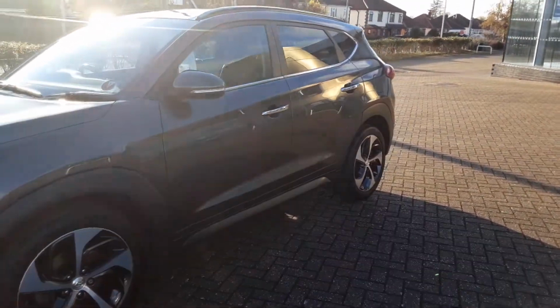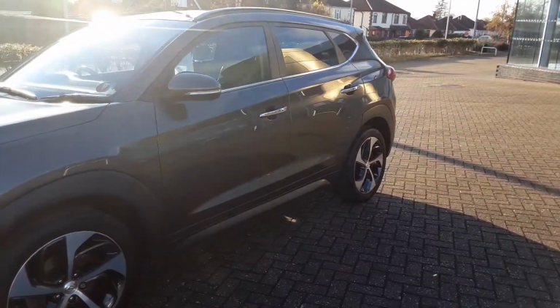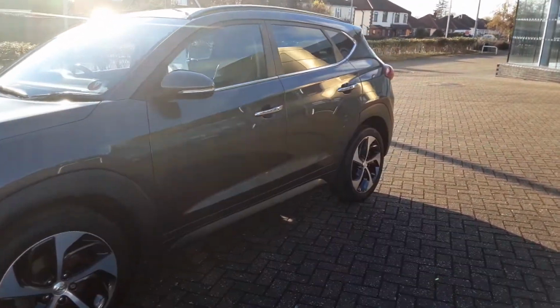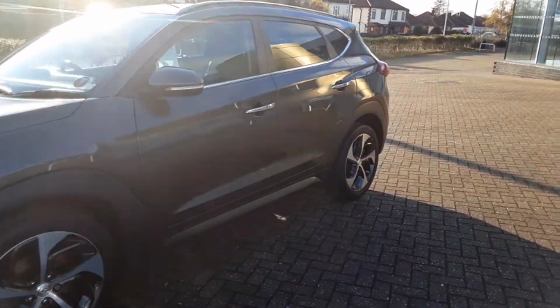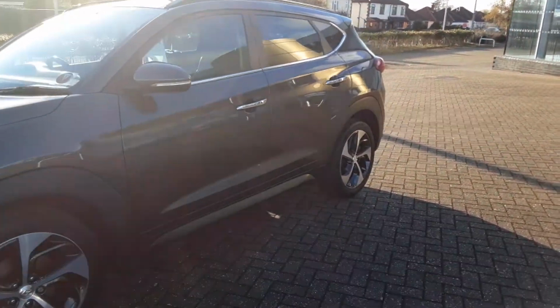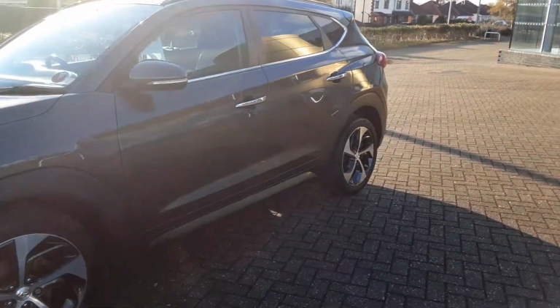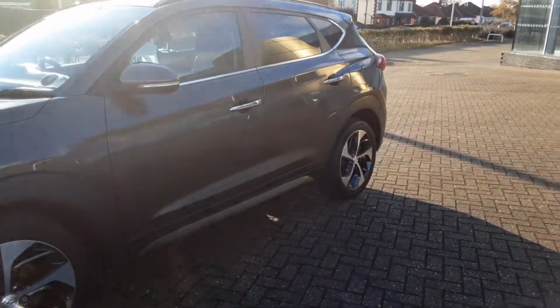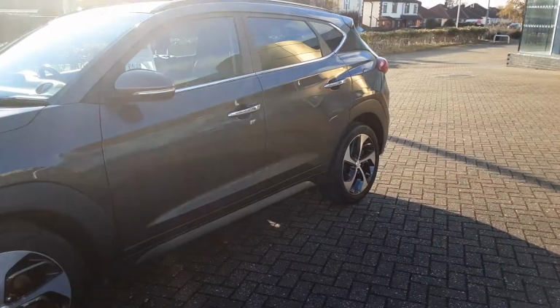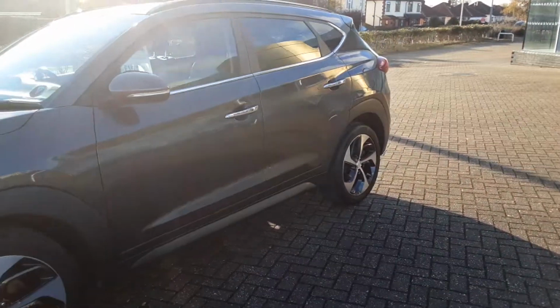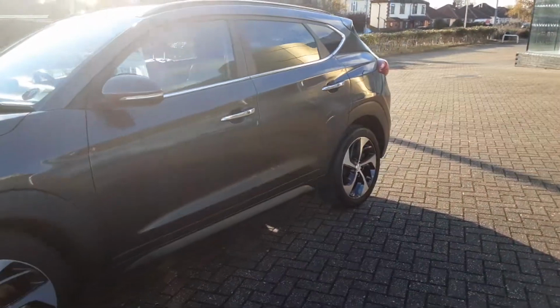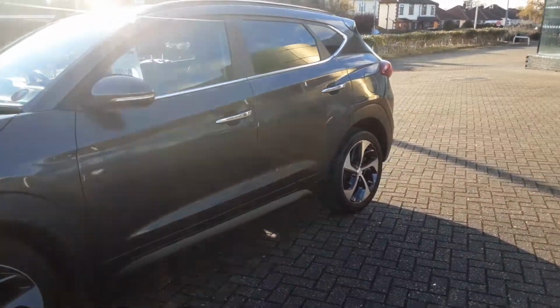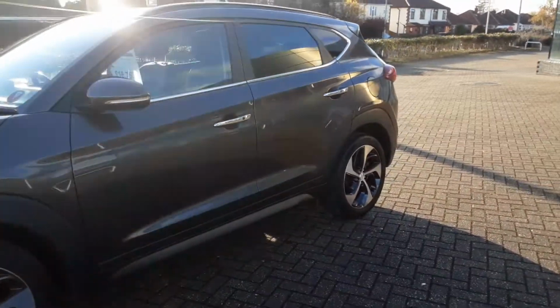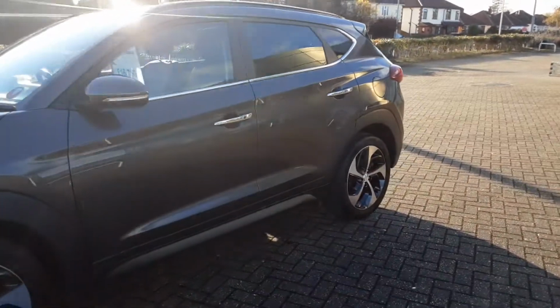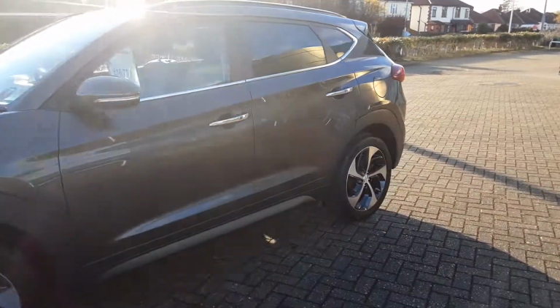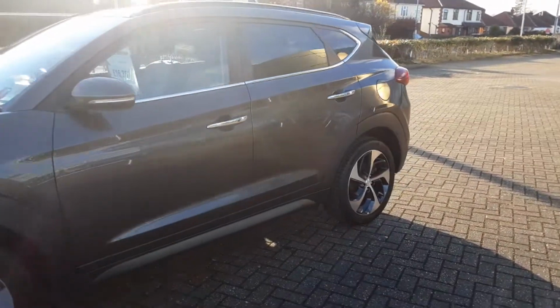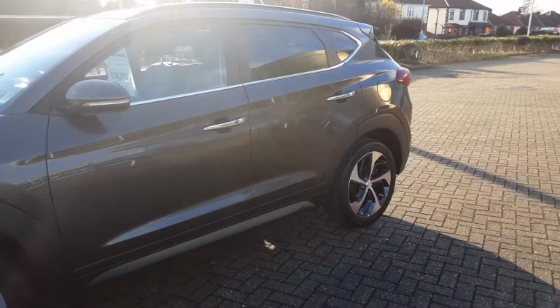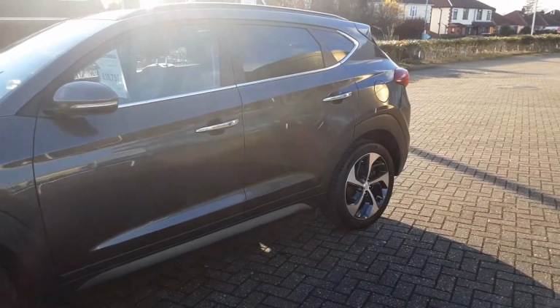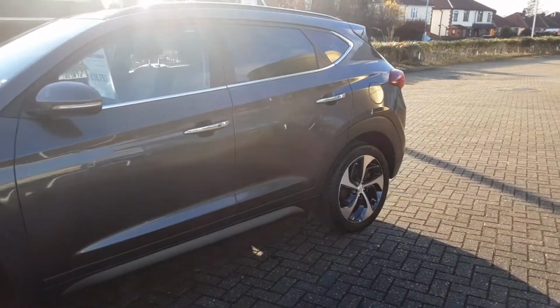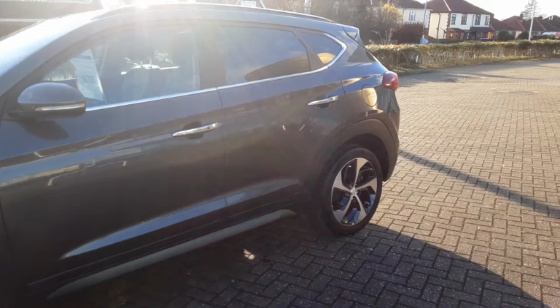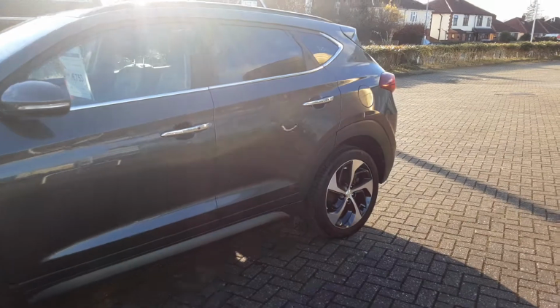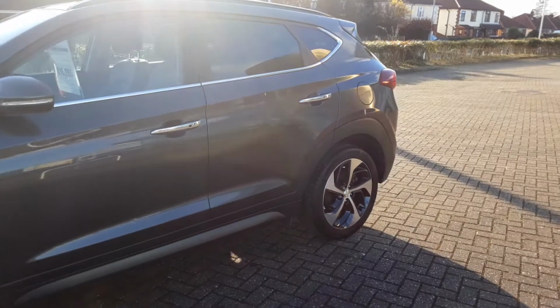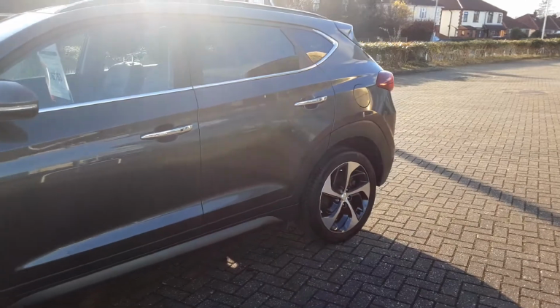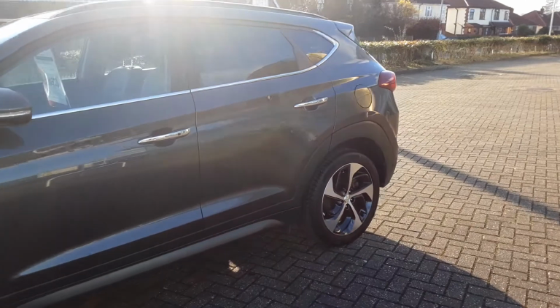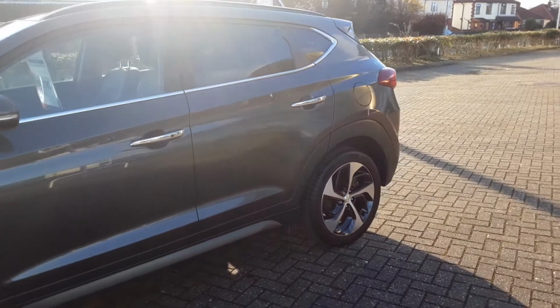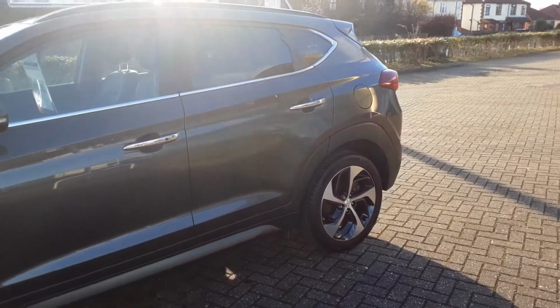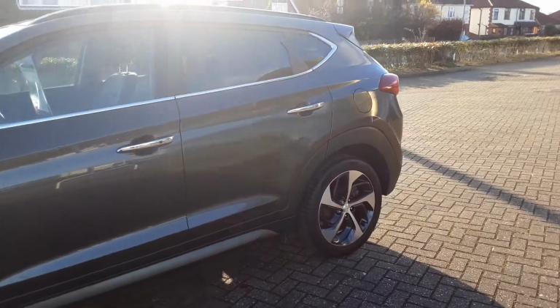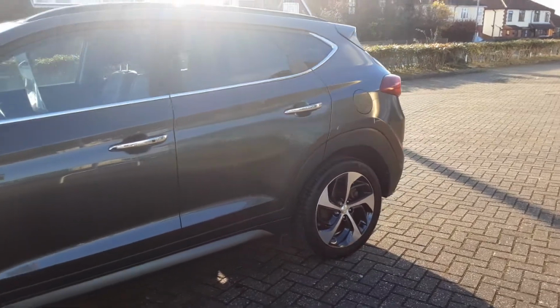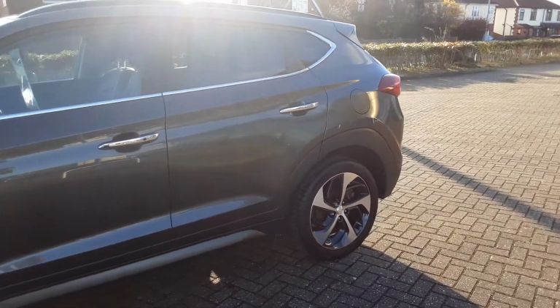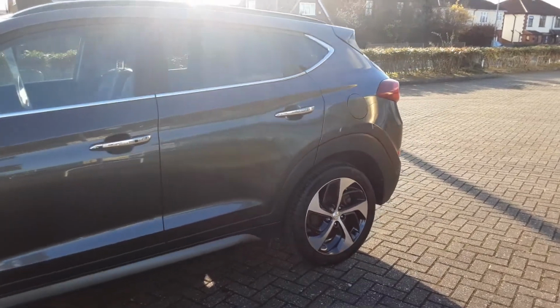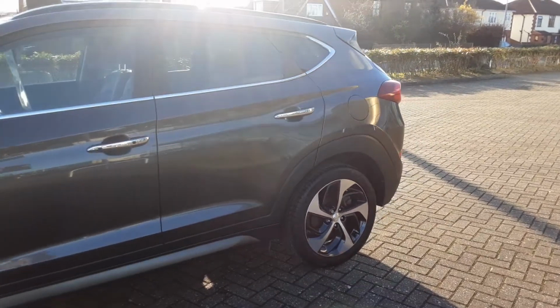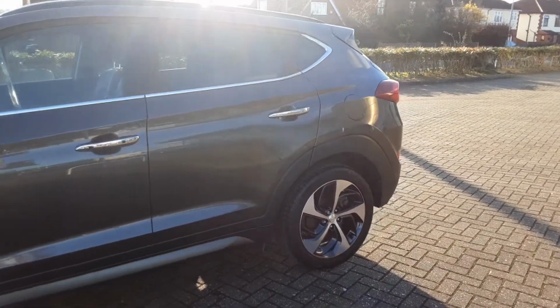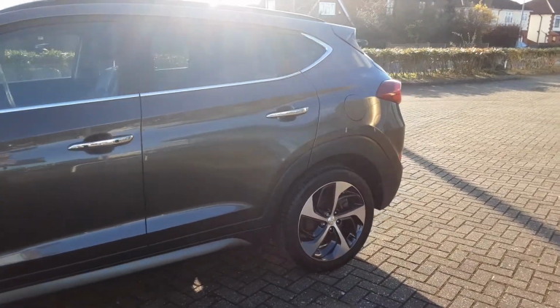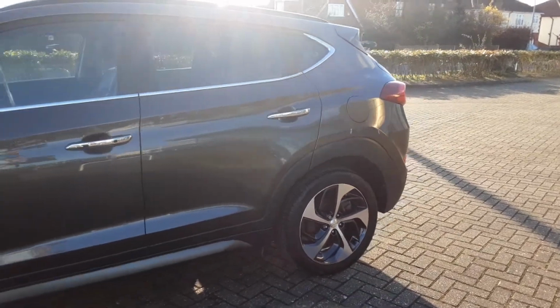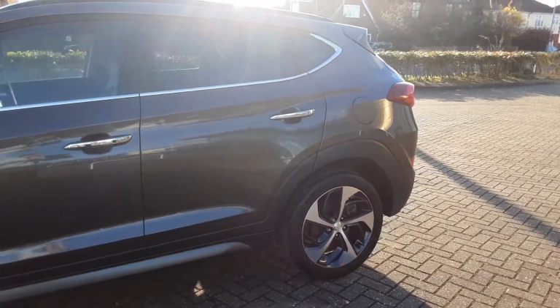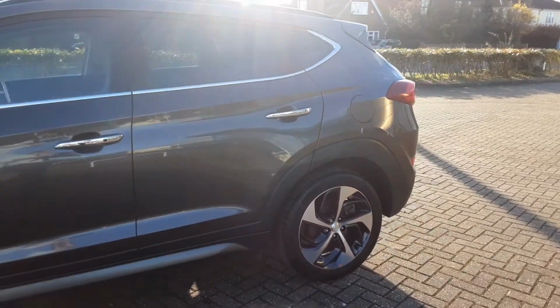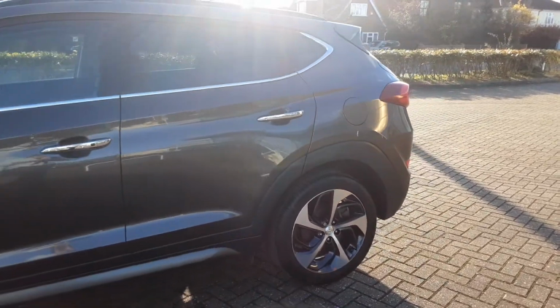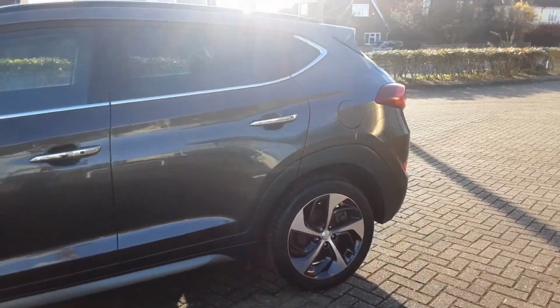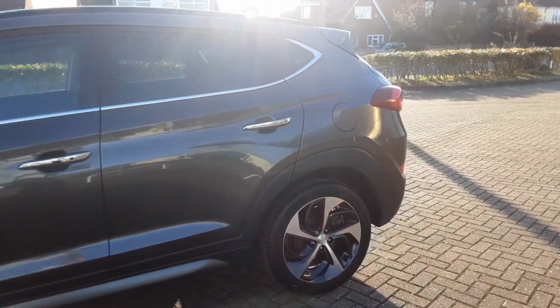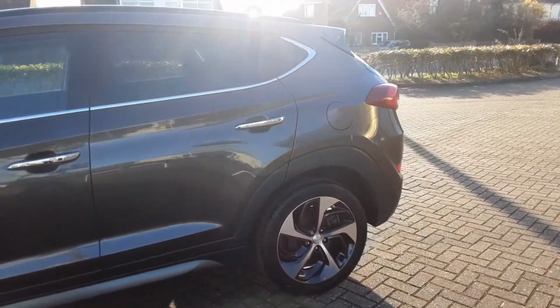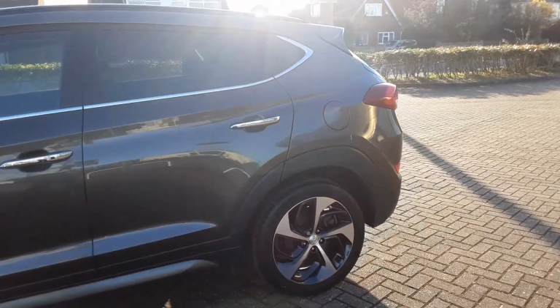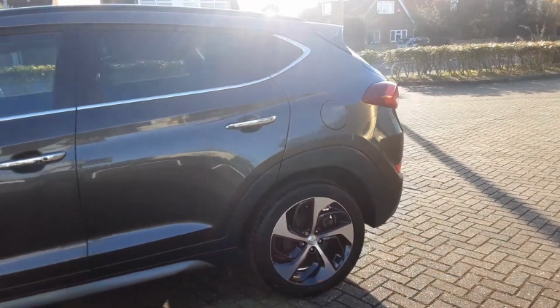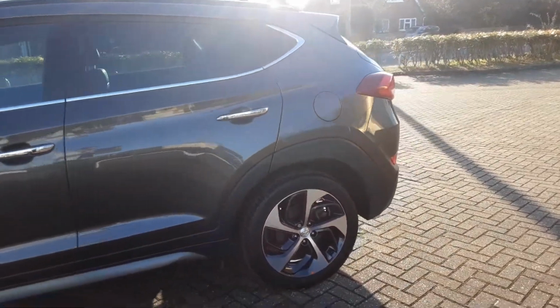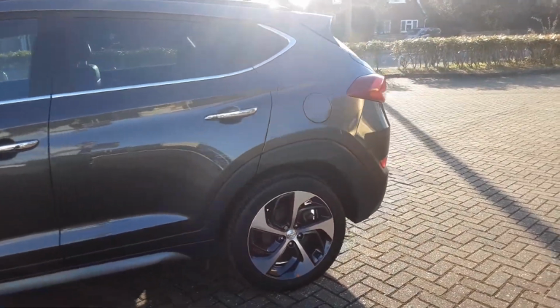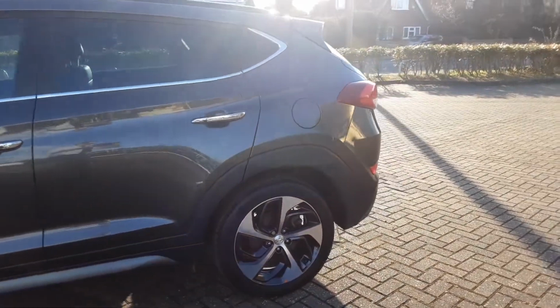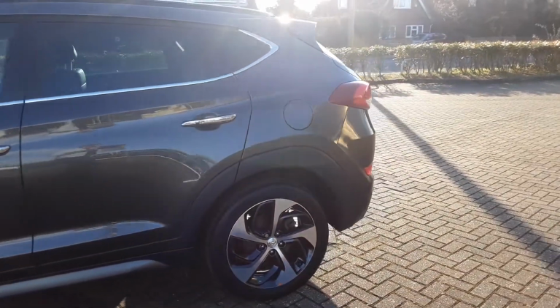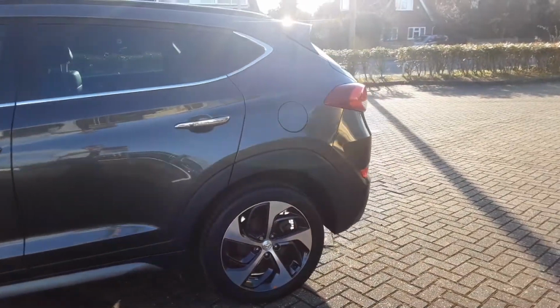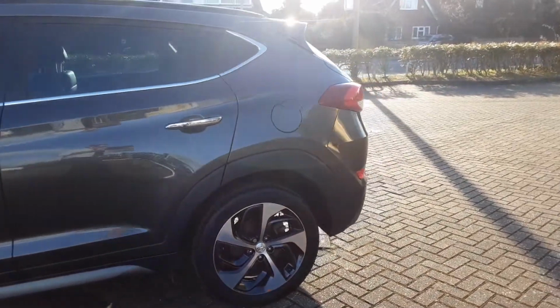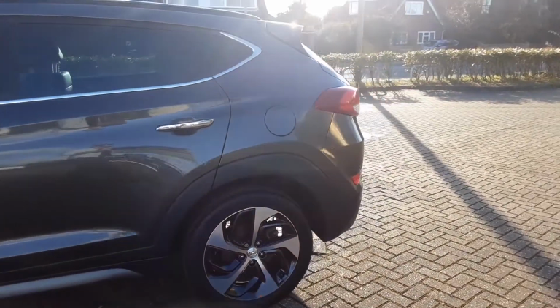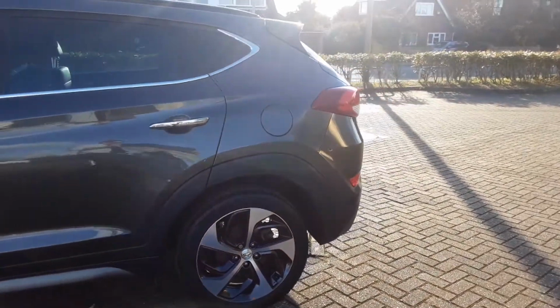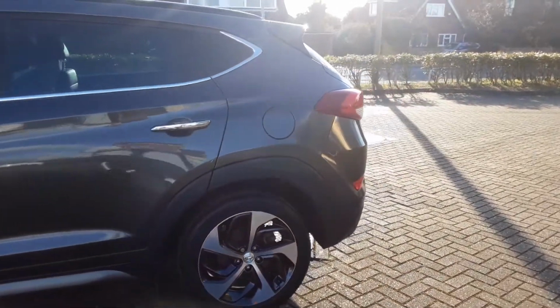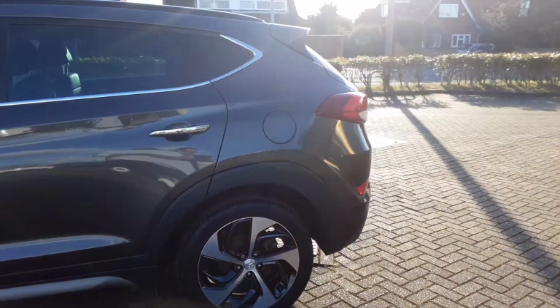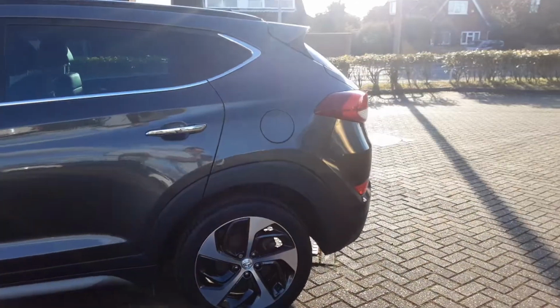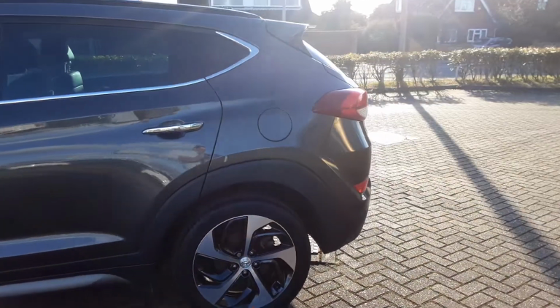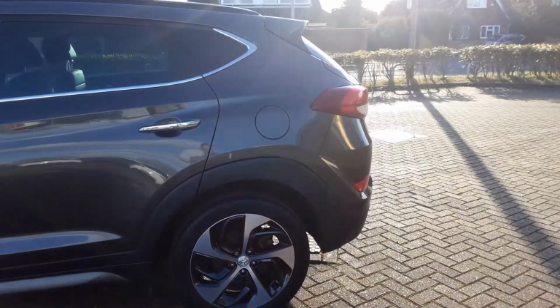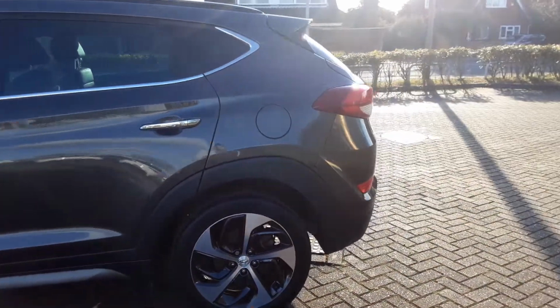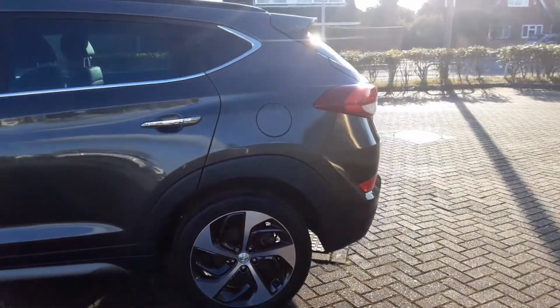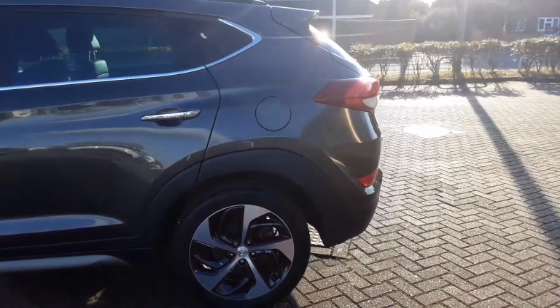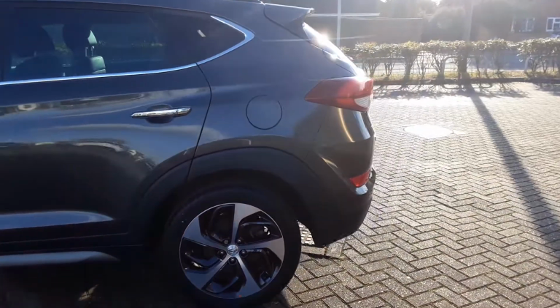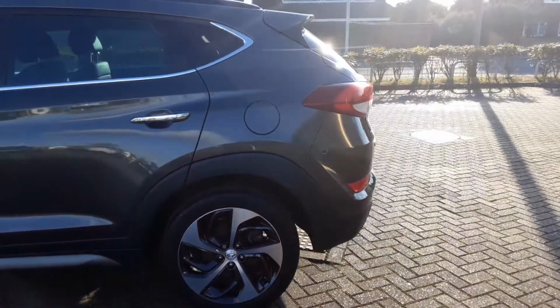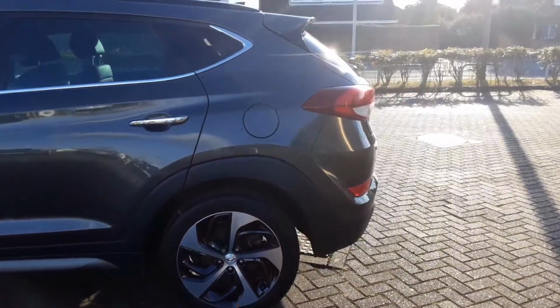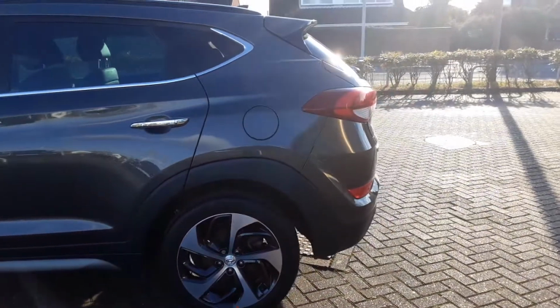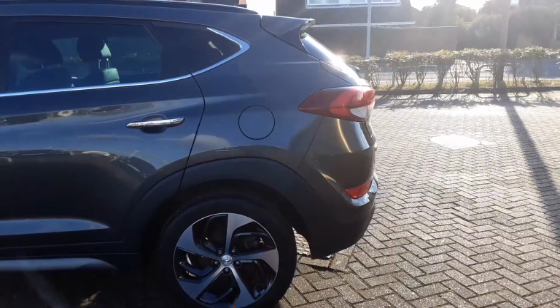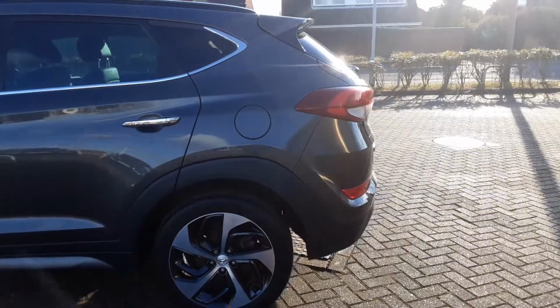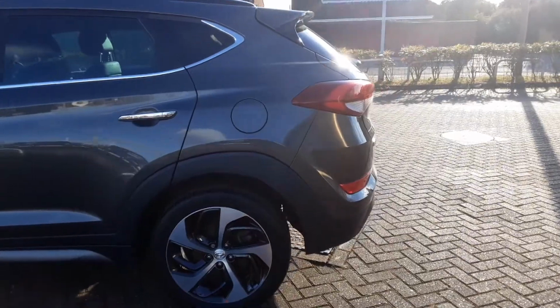The one we have here on offer is a premium SE spec. It is a diesel automatic, just over 29,000 miles on the clock.